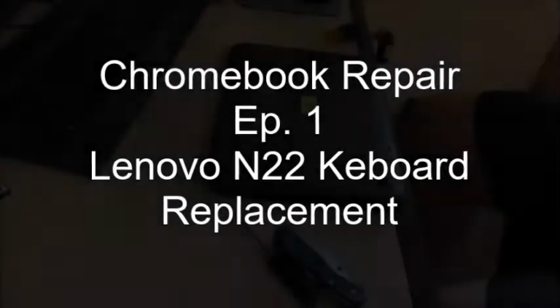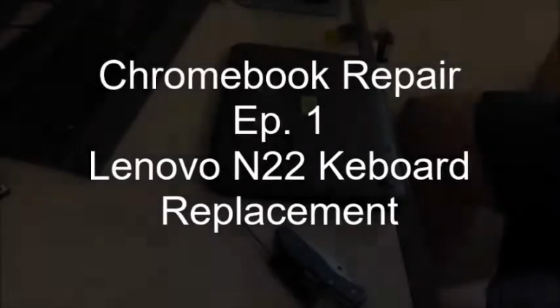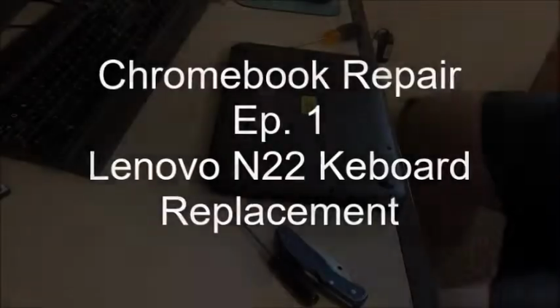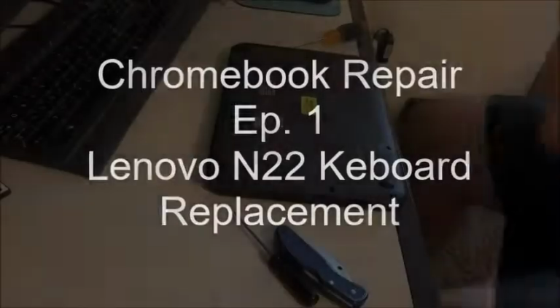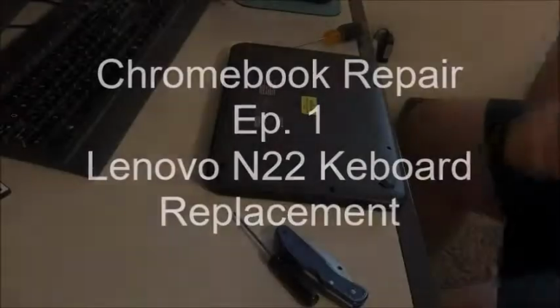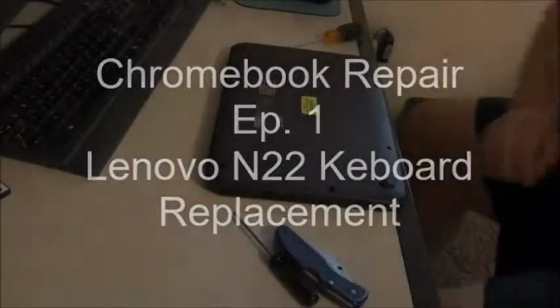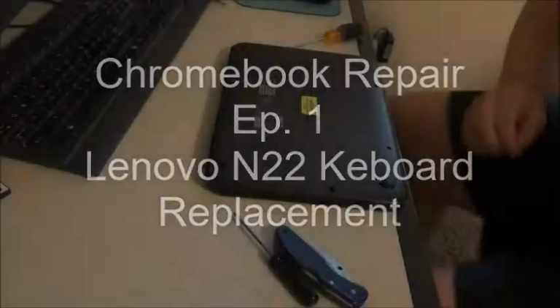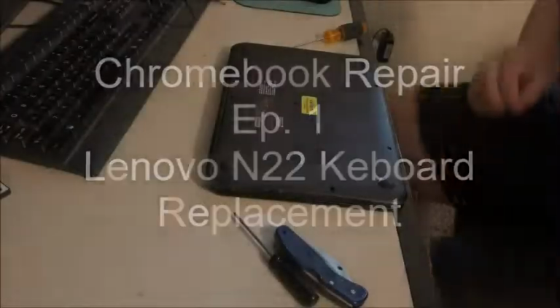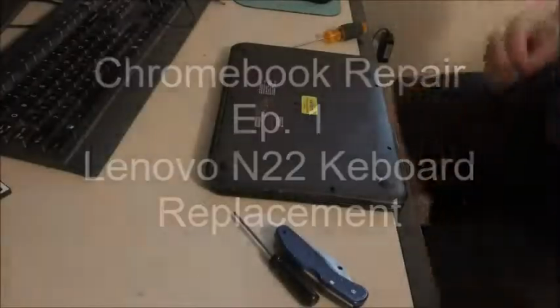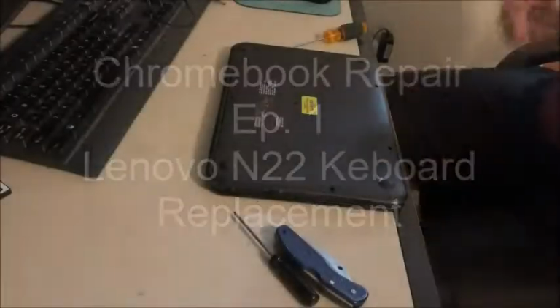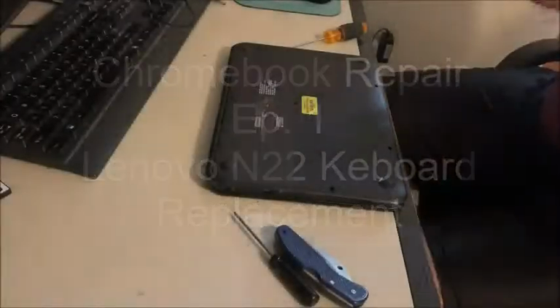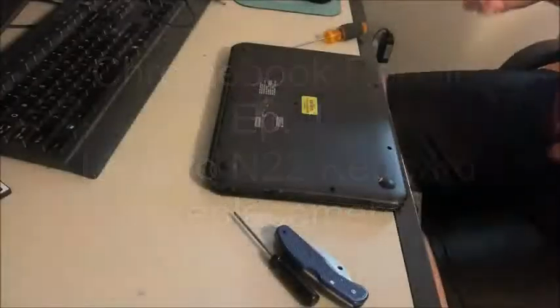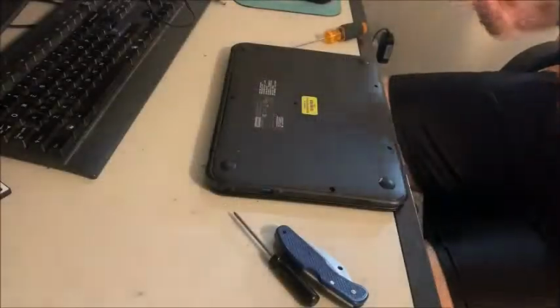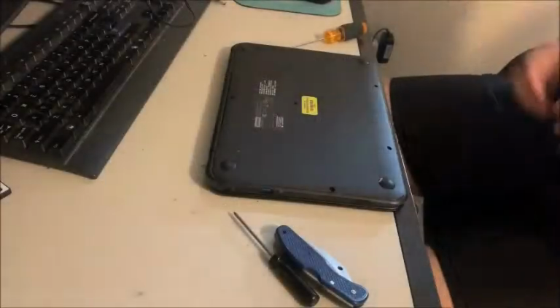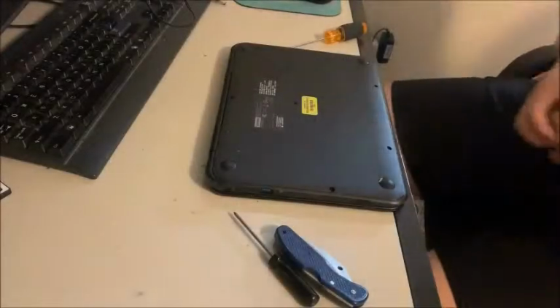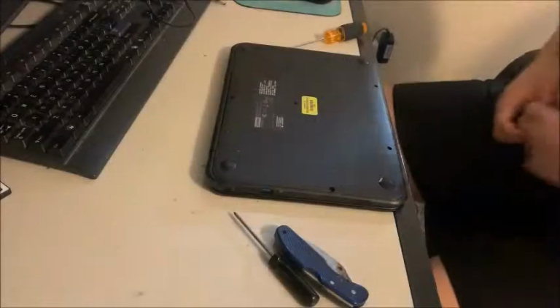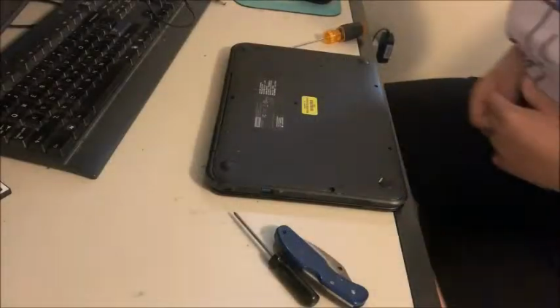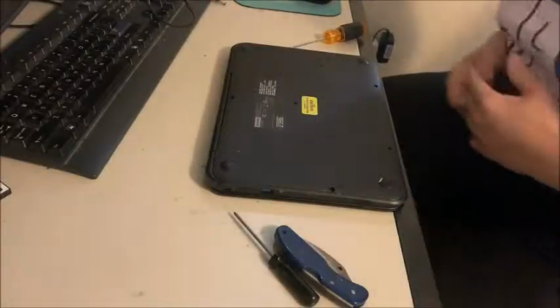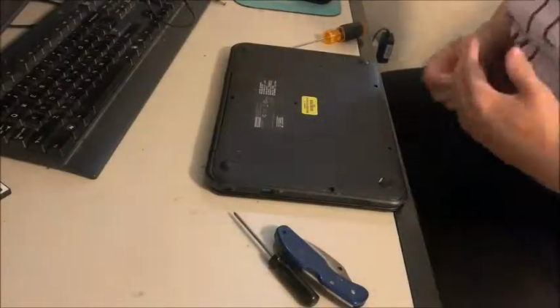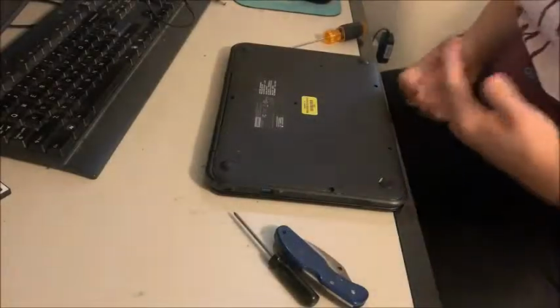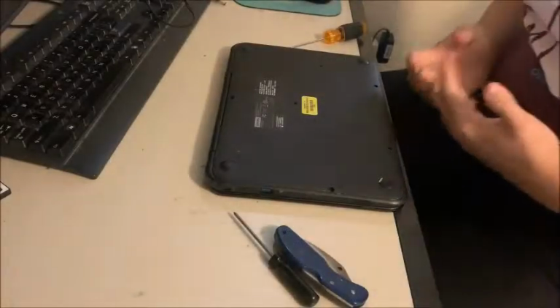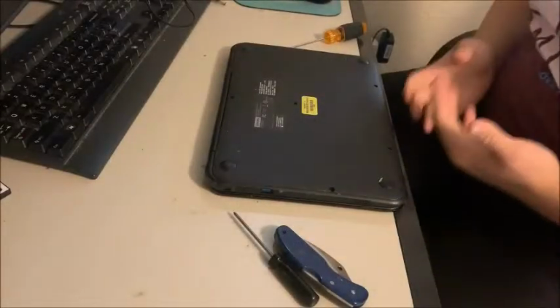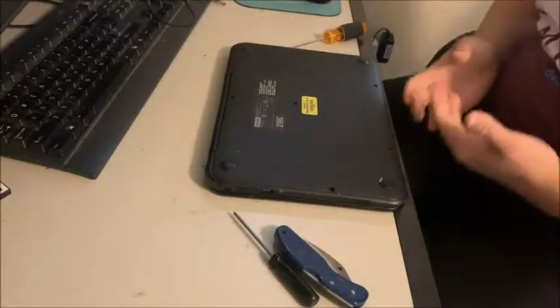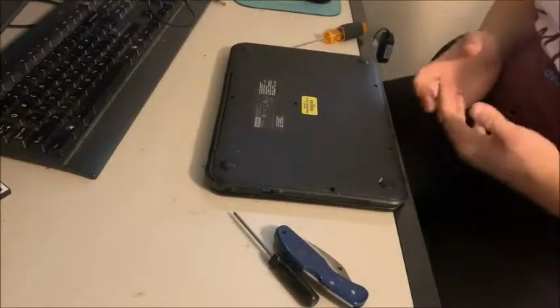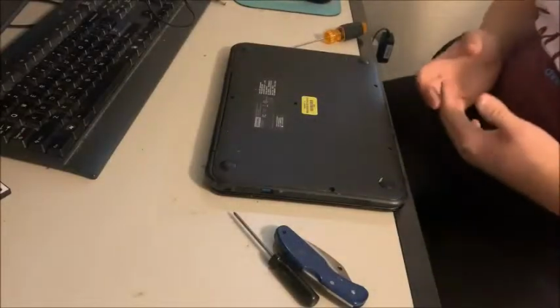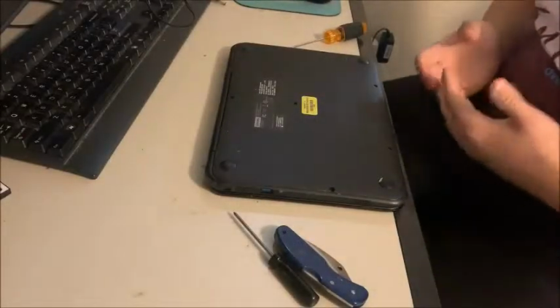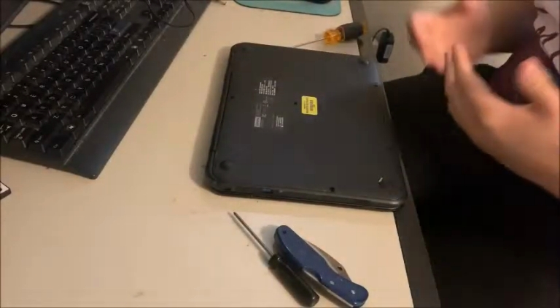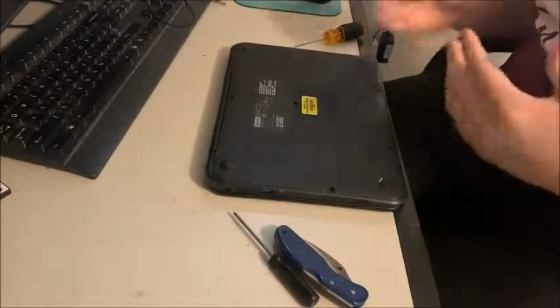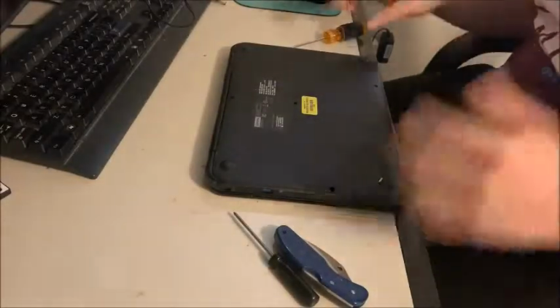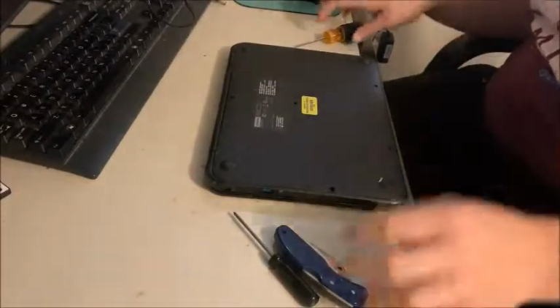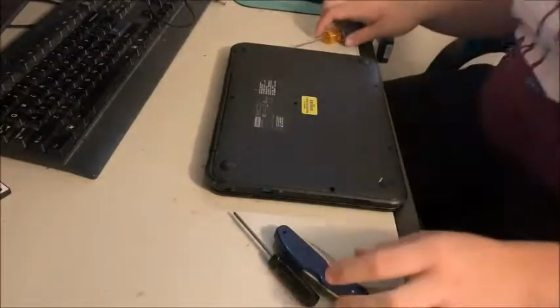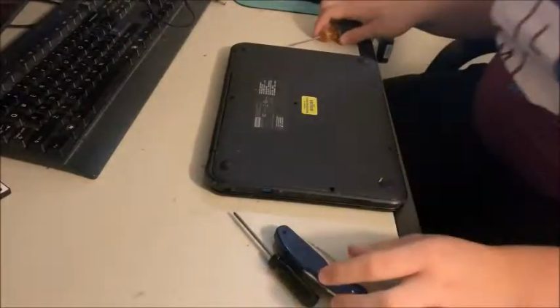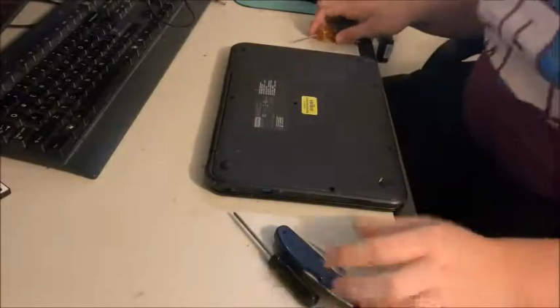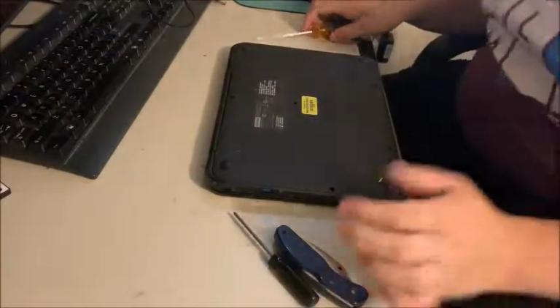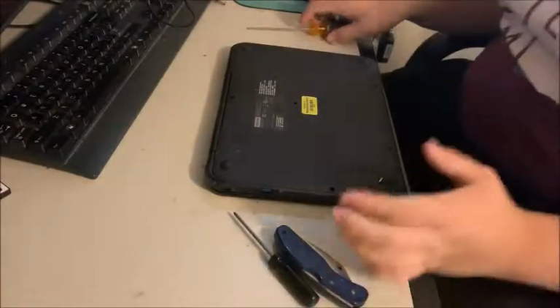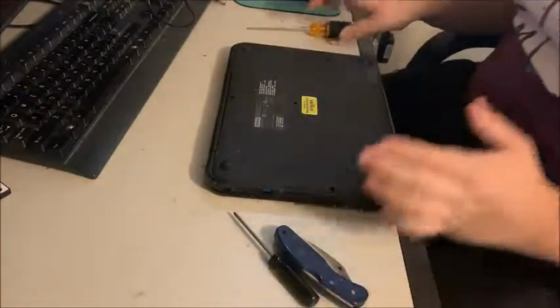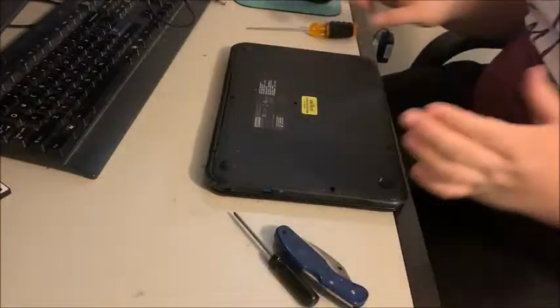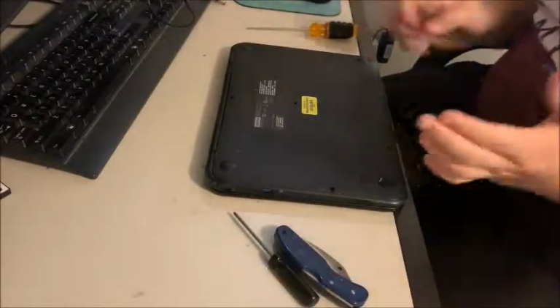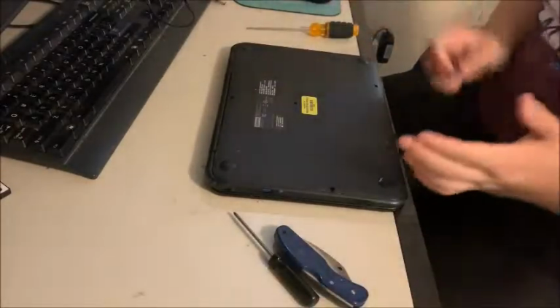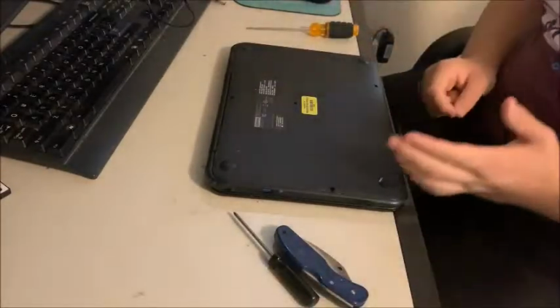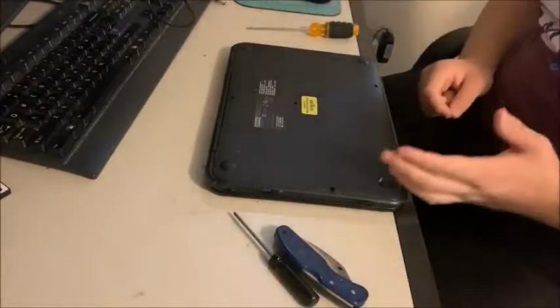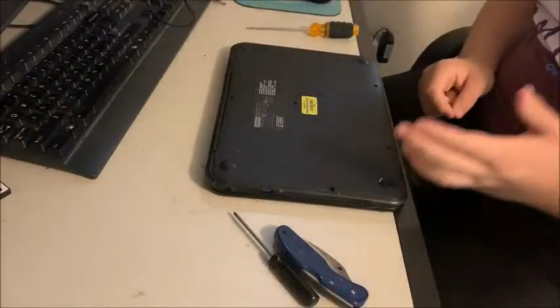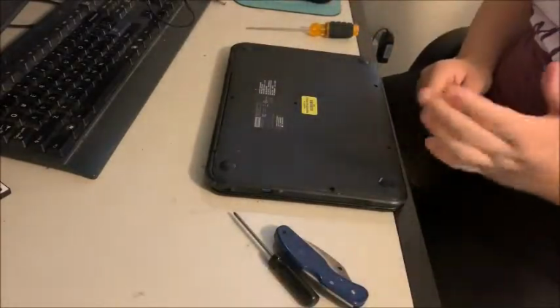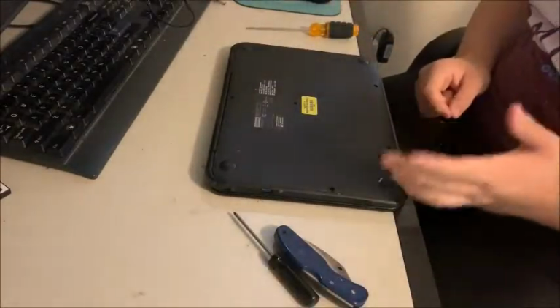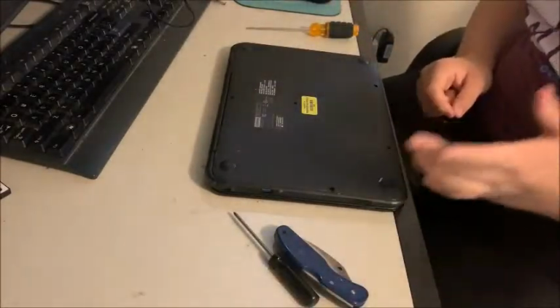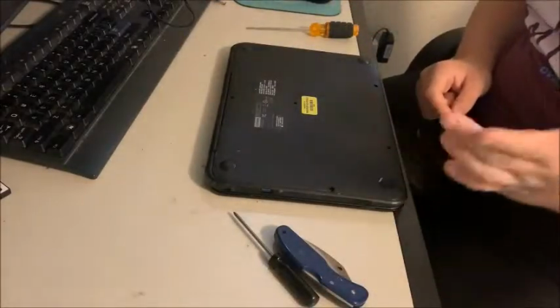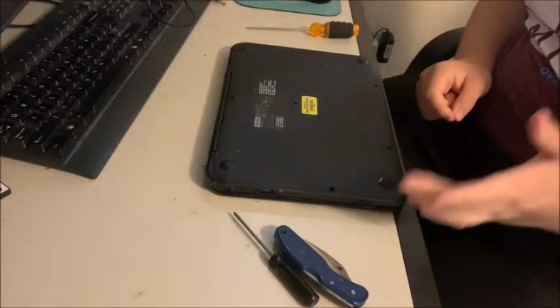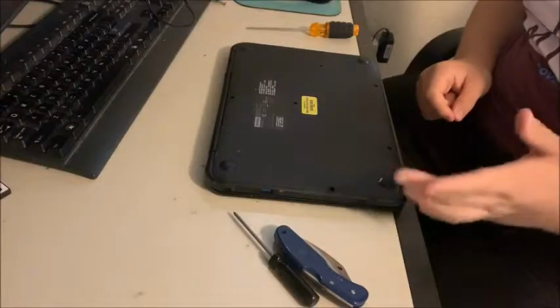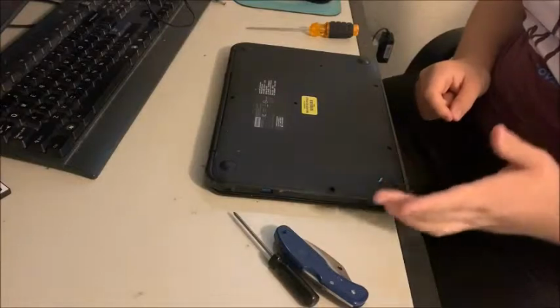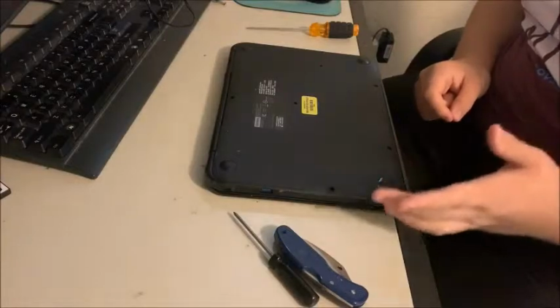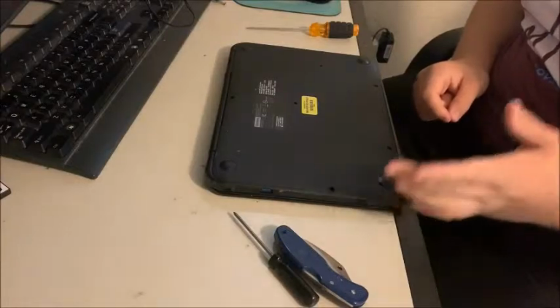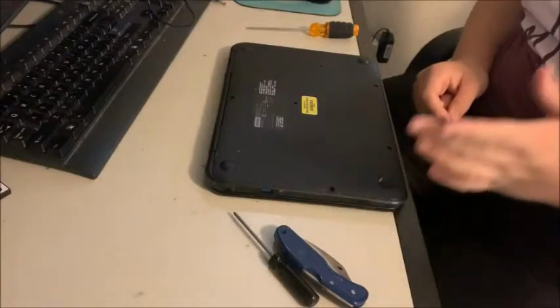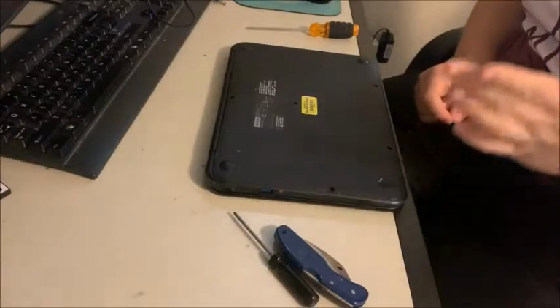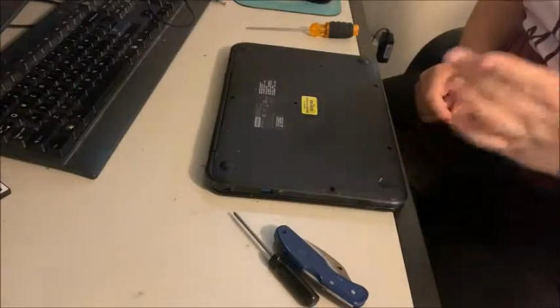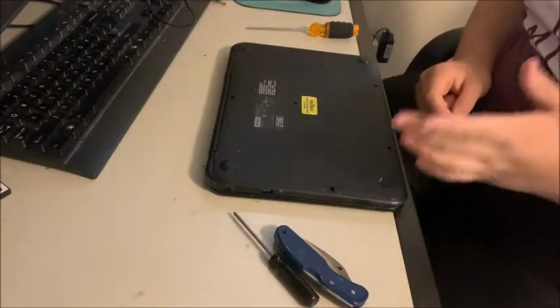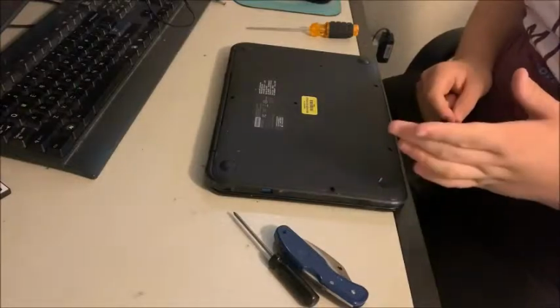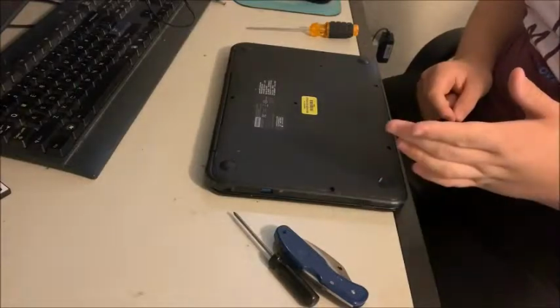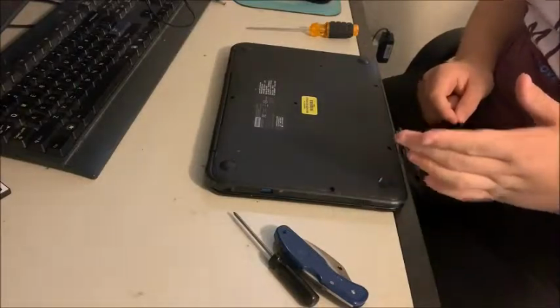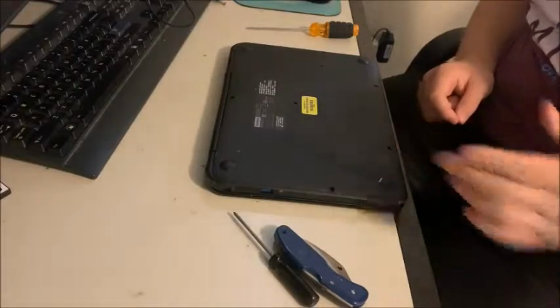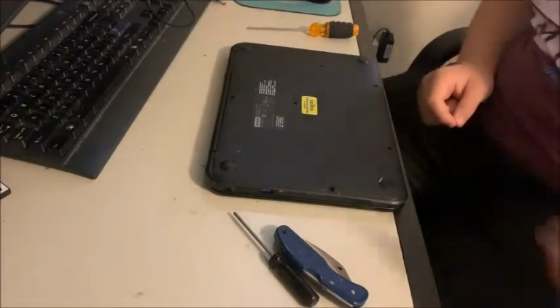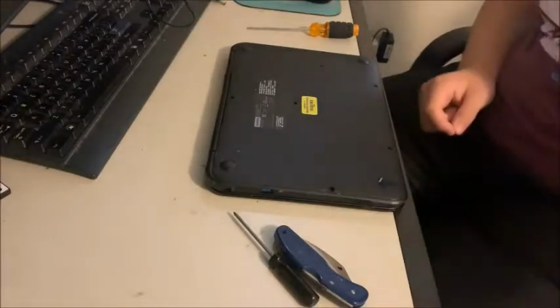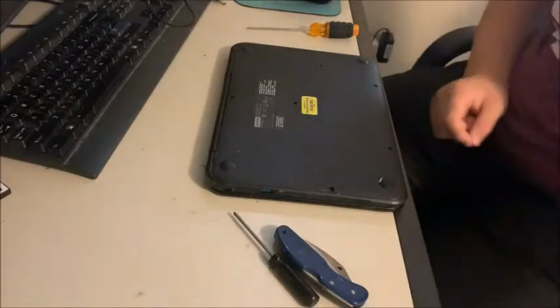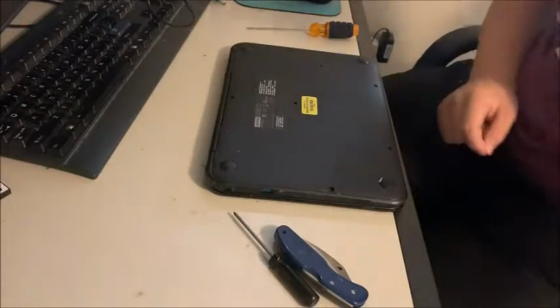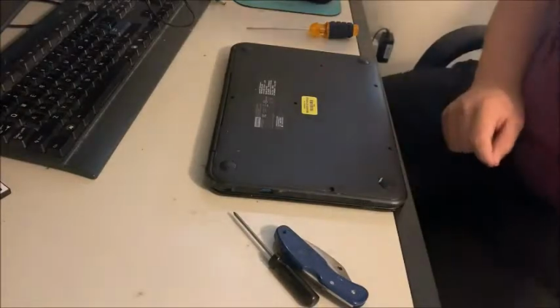Hi guys, so today we're going to look at repairing a Lenovo N22 Chromebook keyboard.